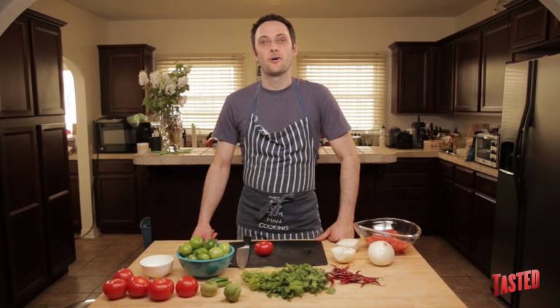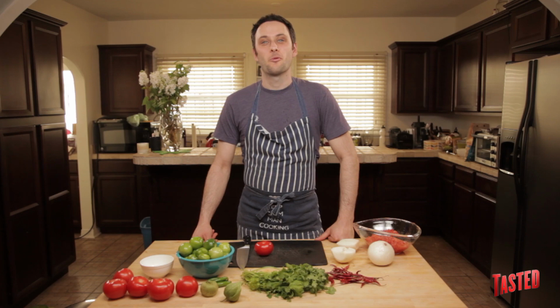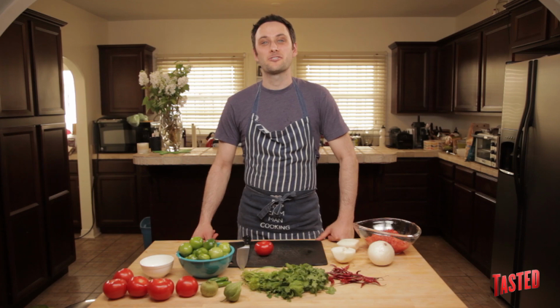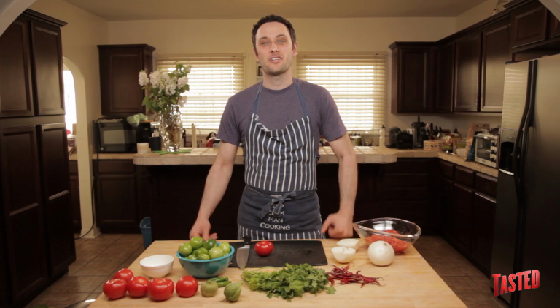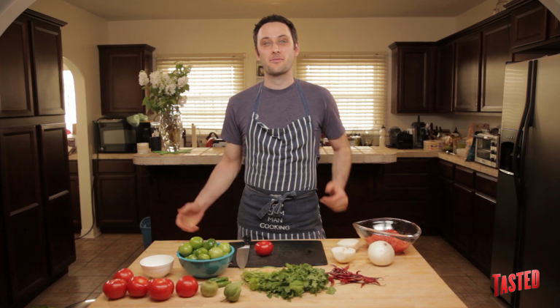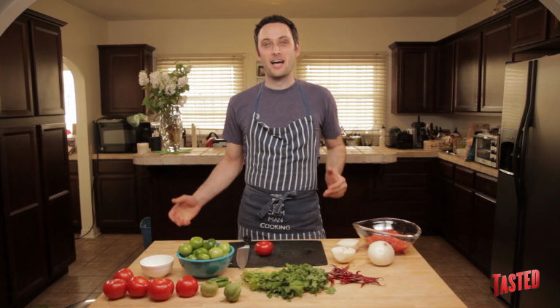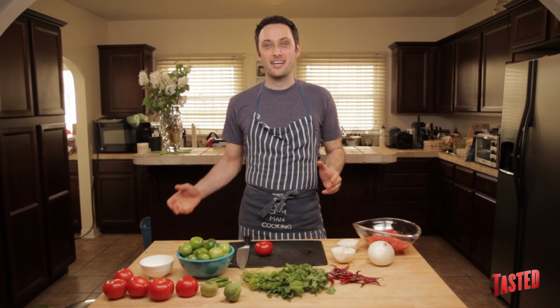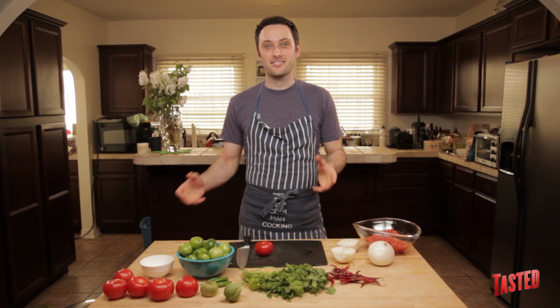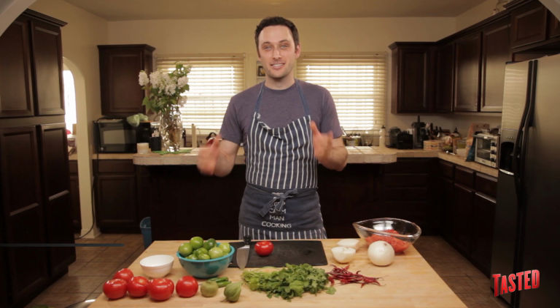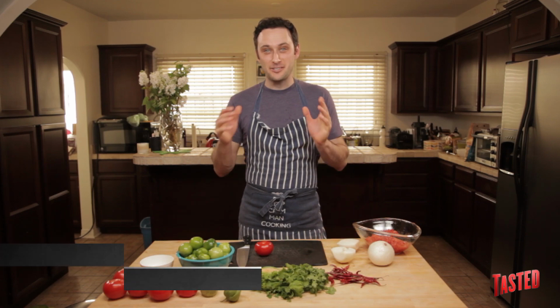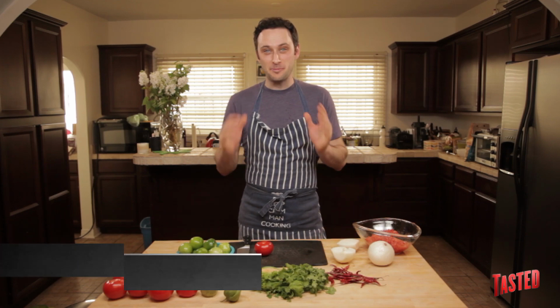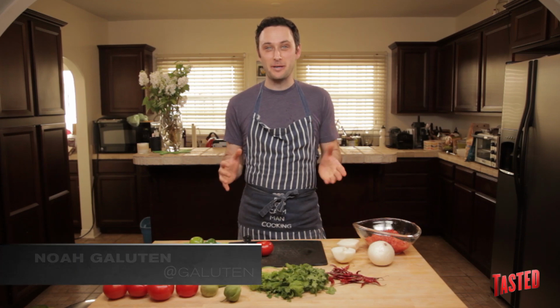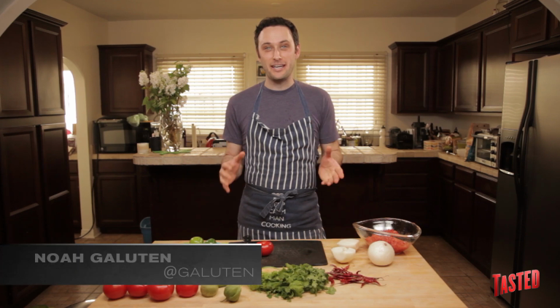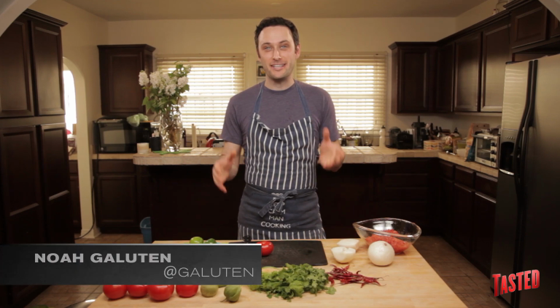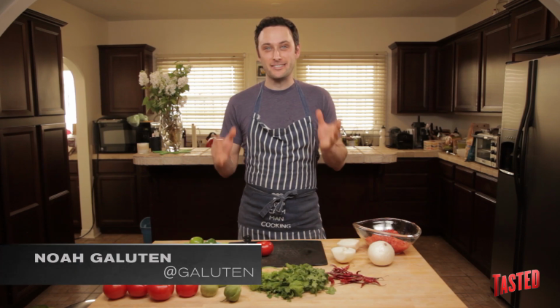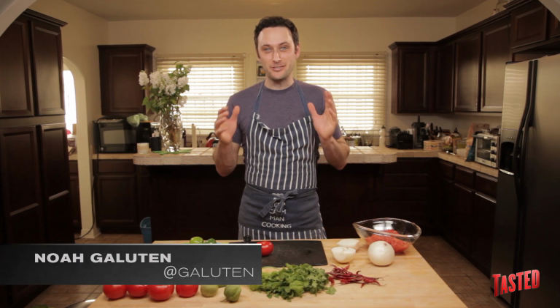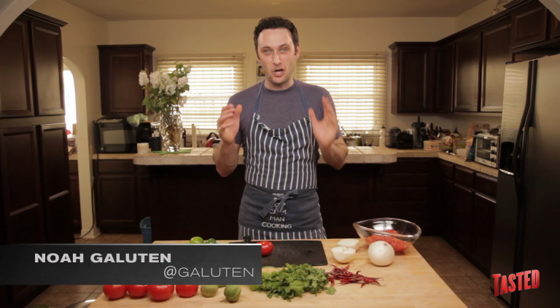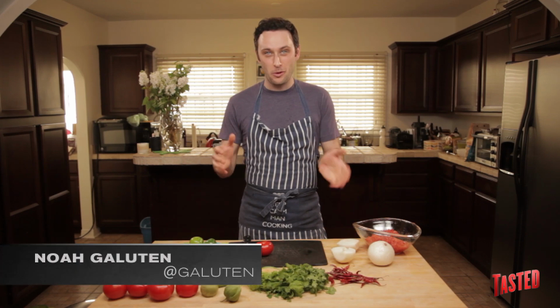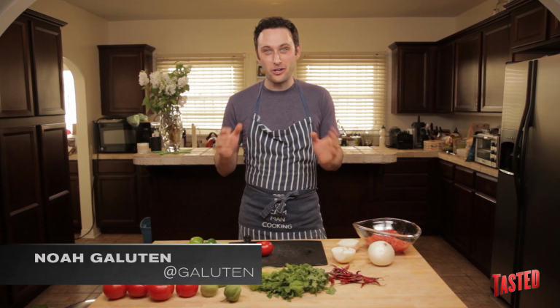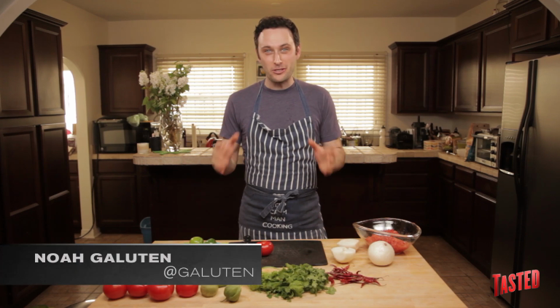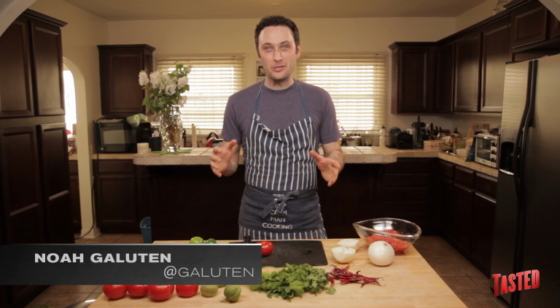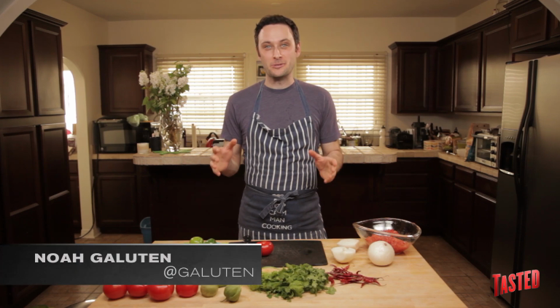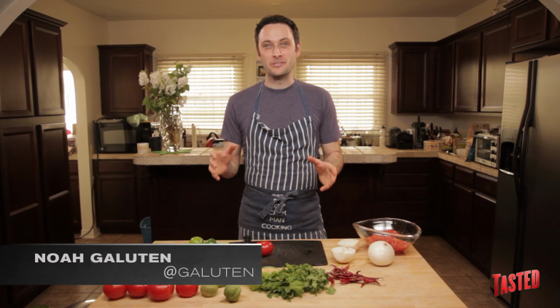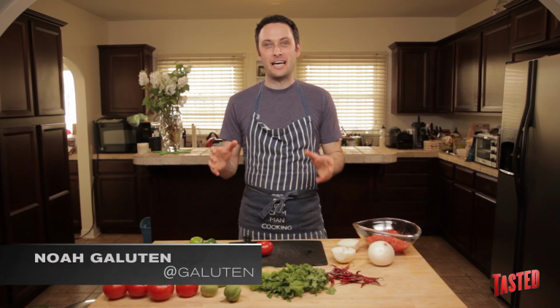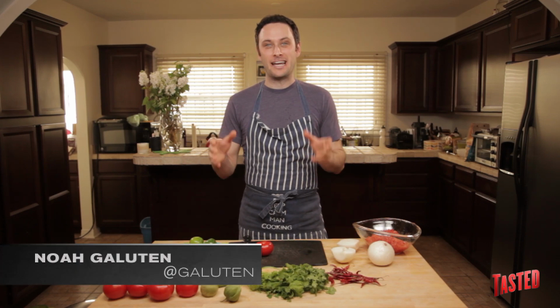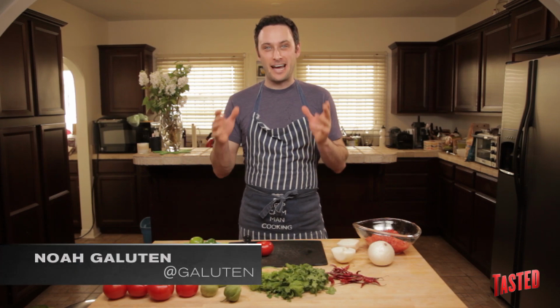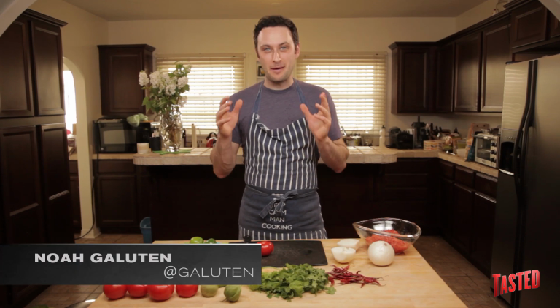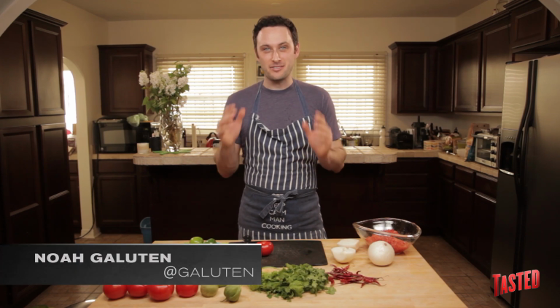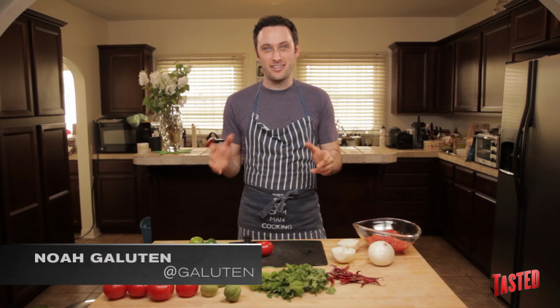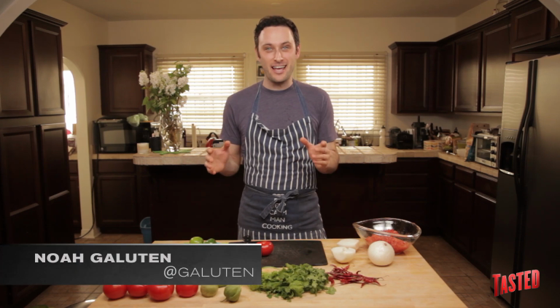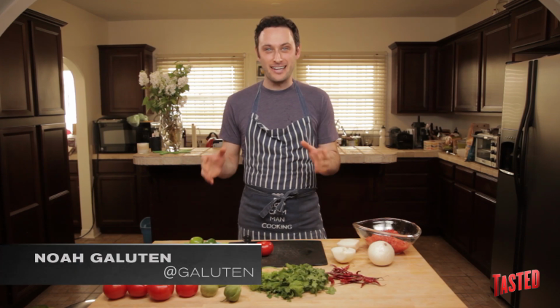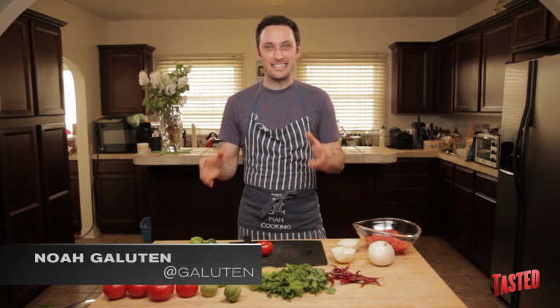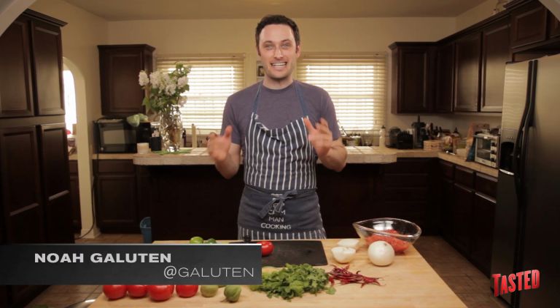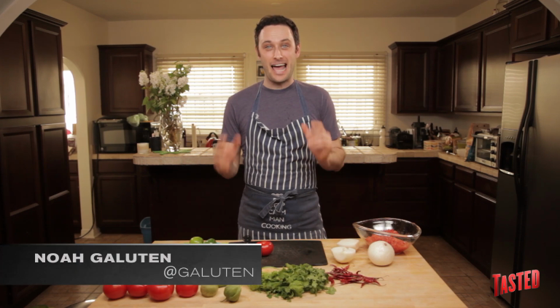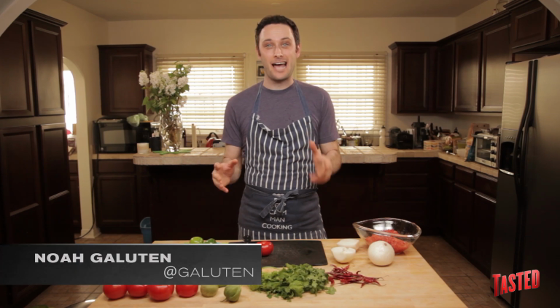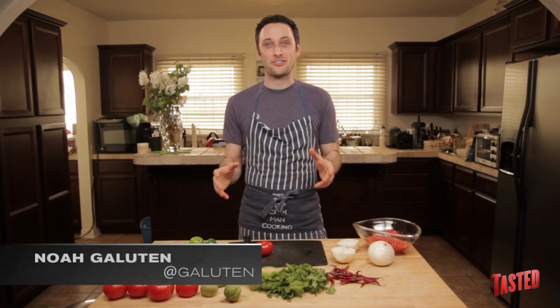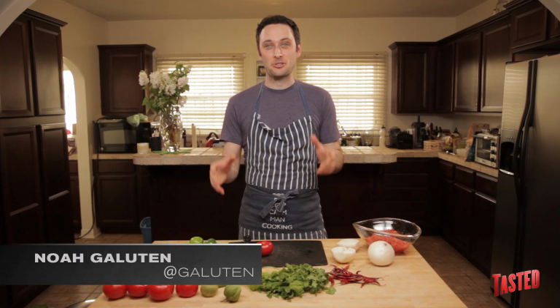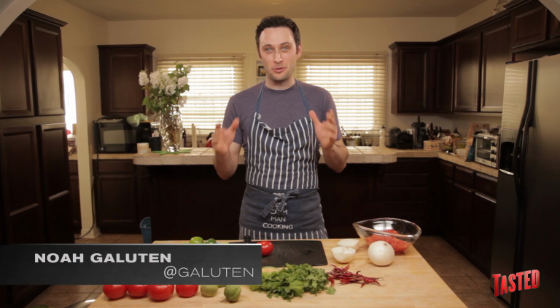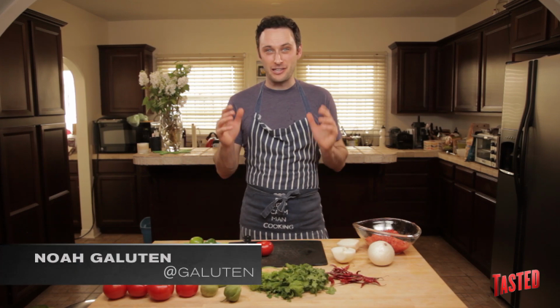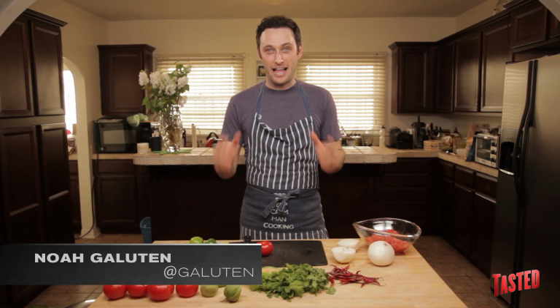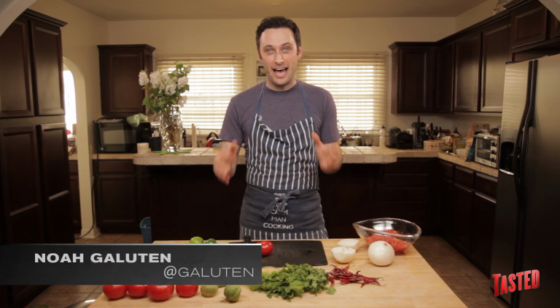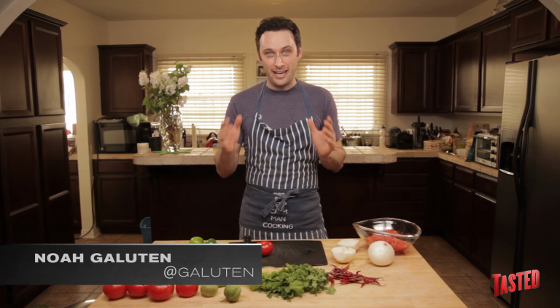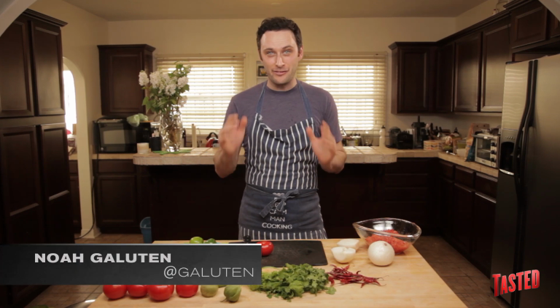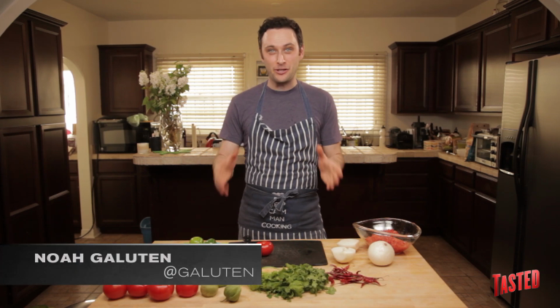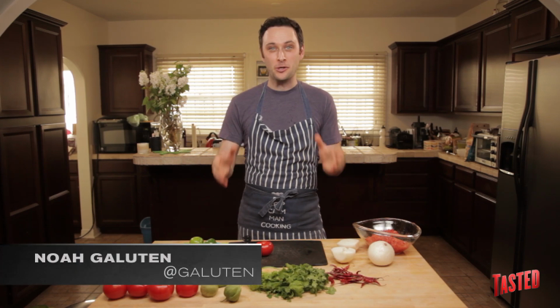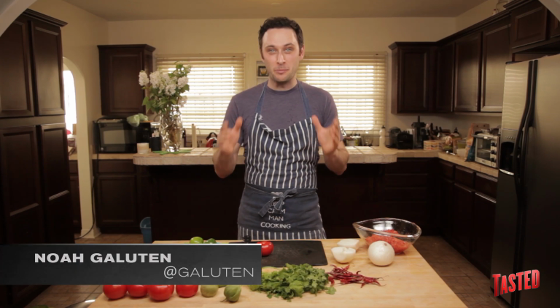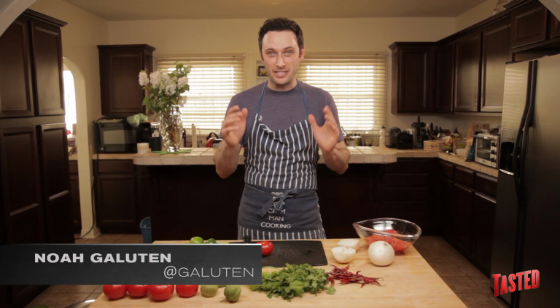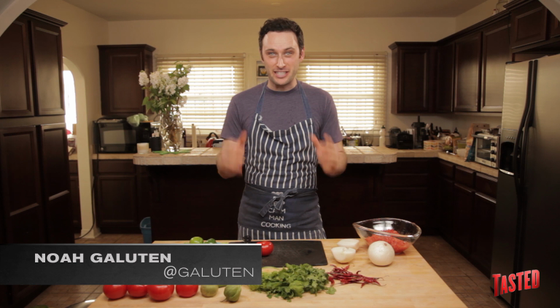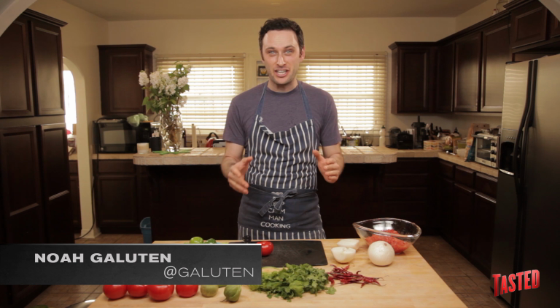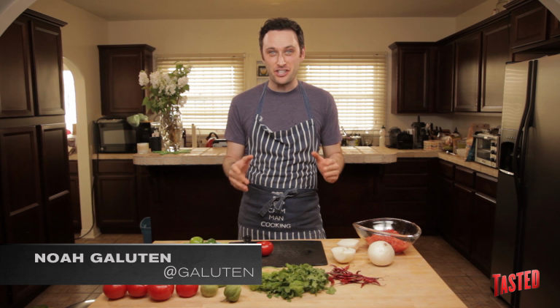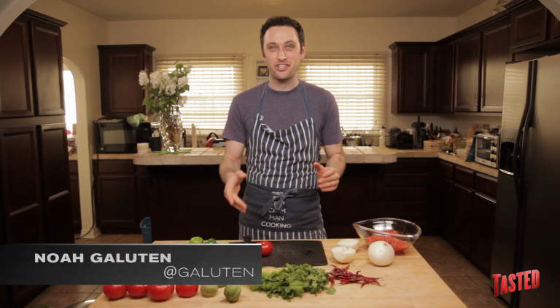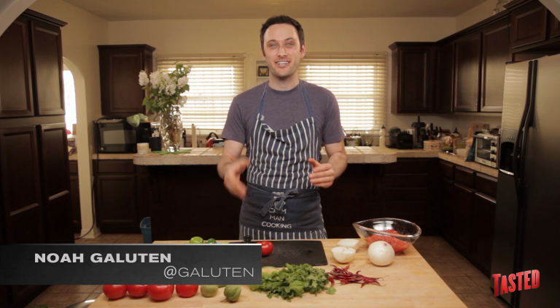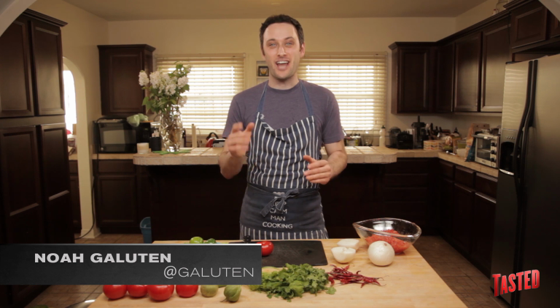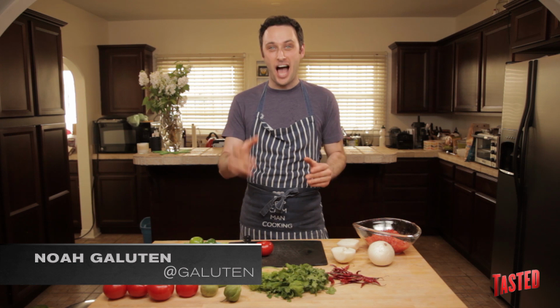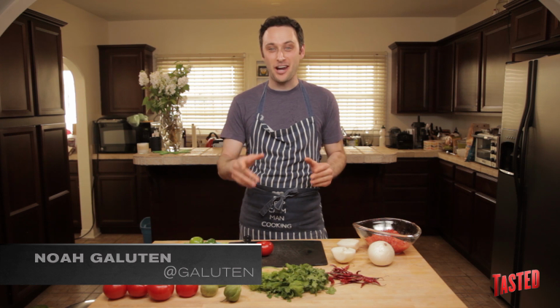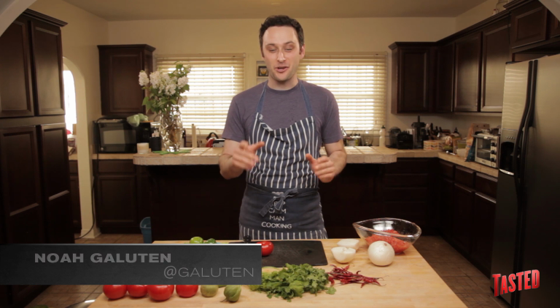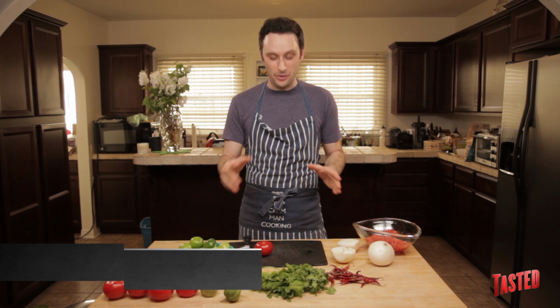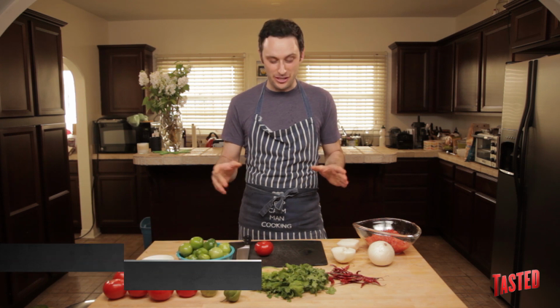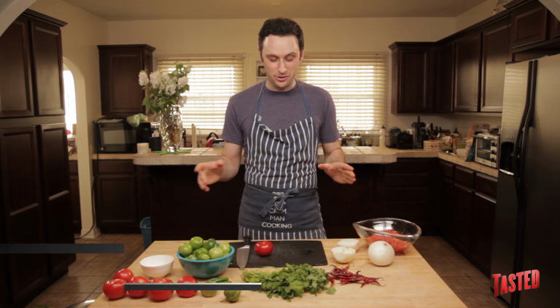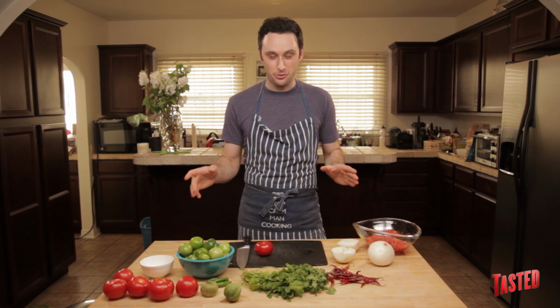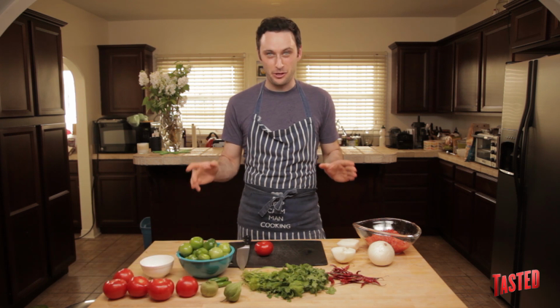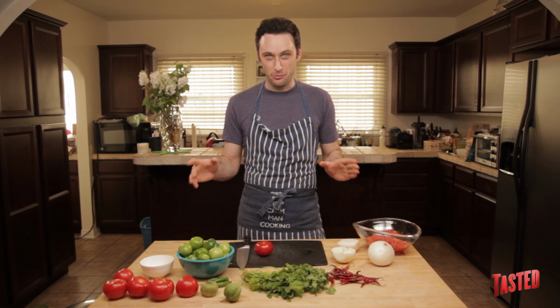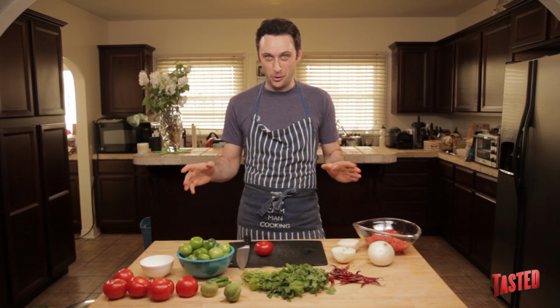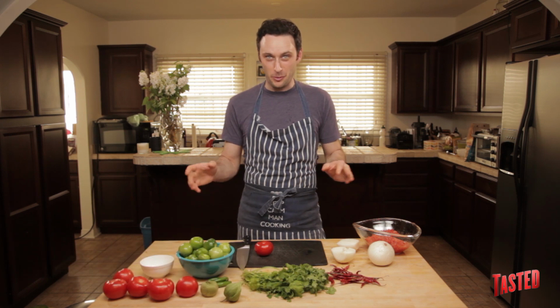What's up guys? It's me, Noah Galuton, and I am standing in an actual live human kitchen, not a green screen room.